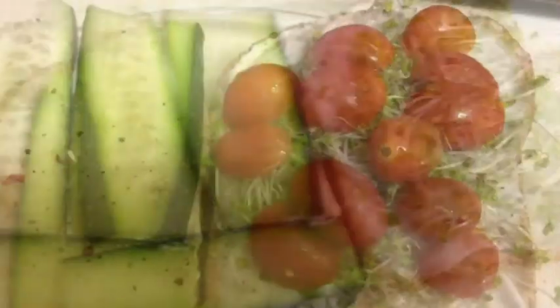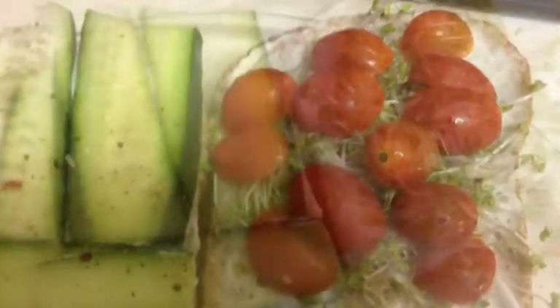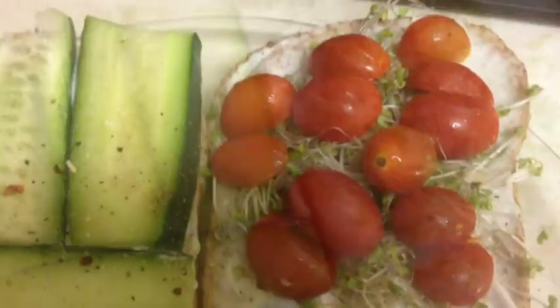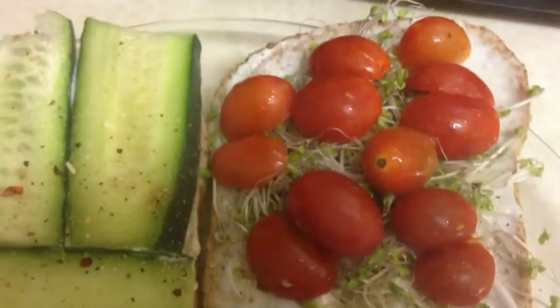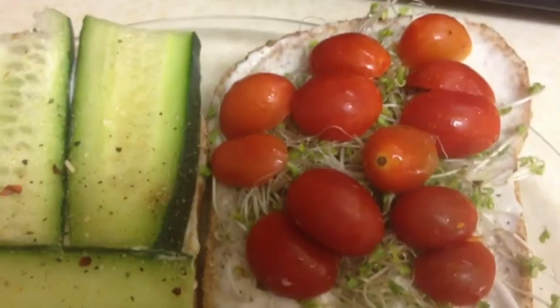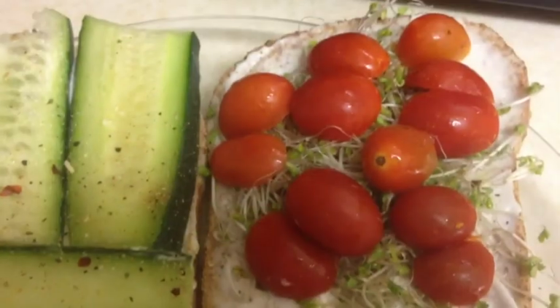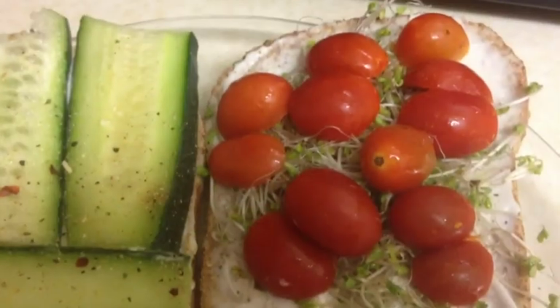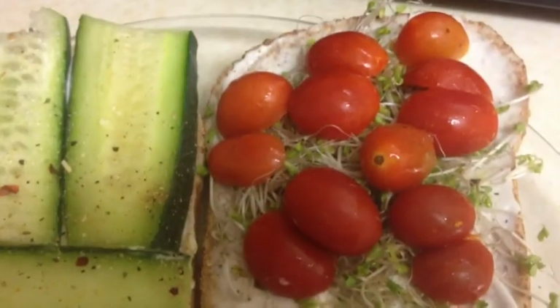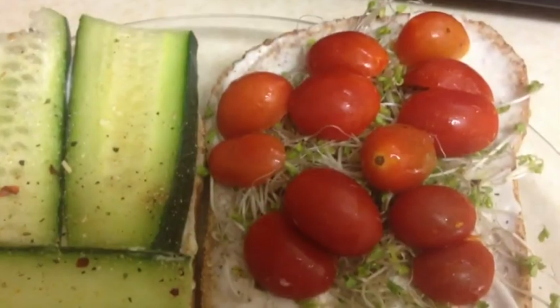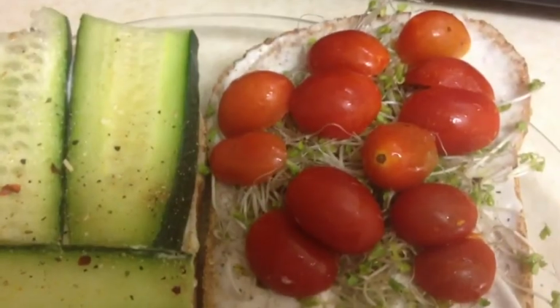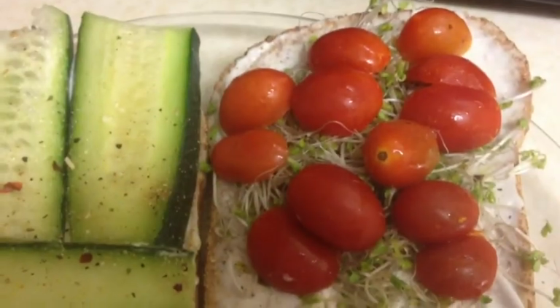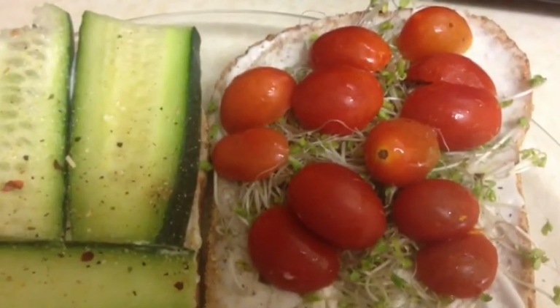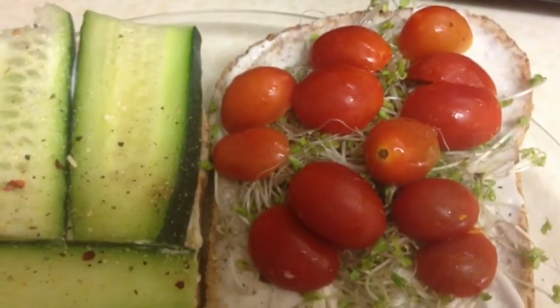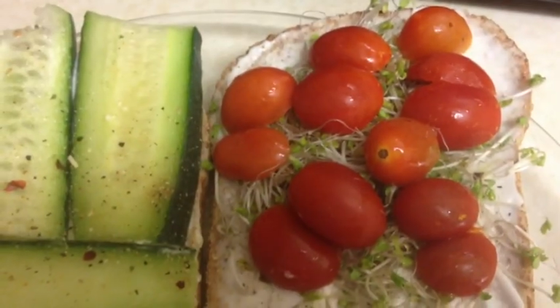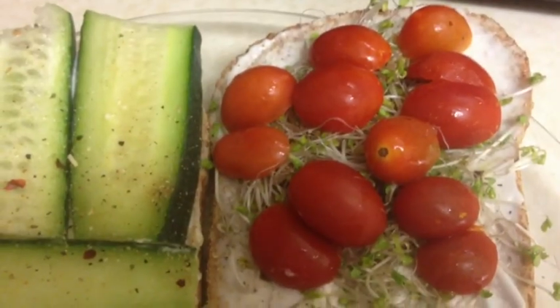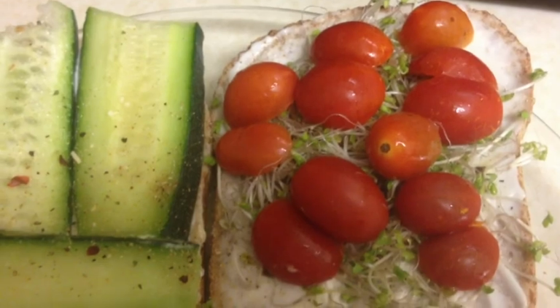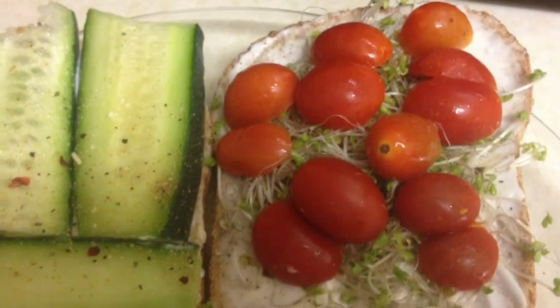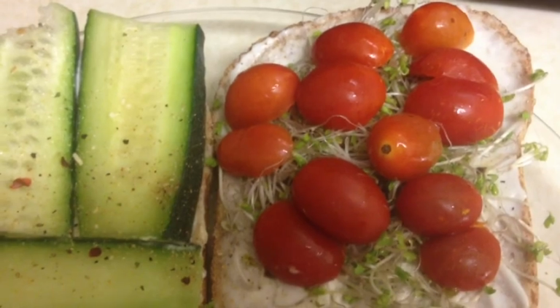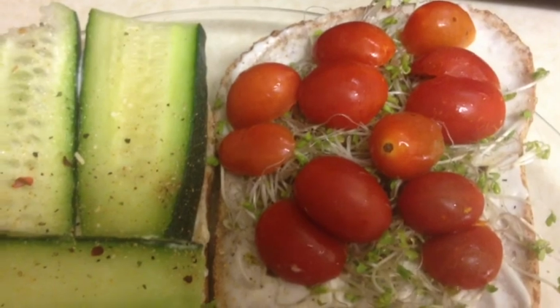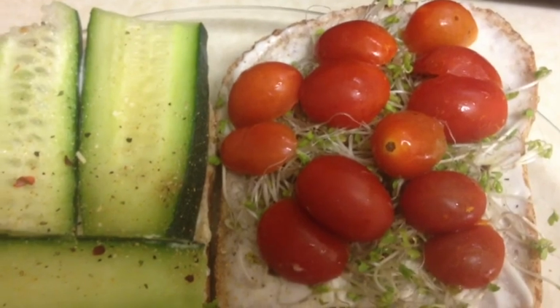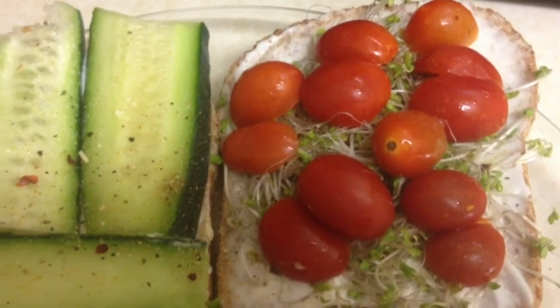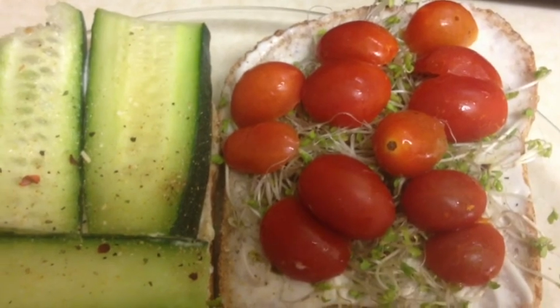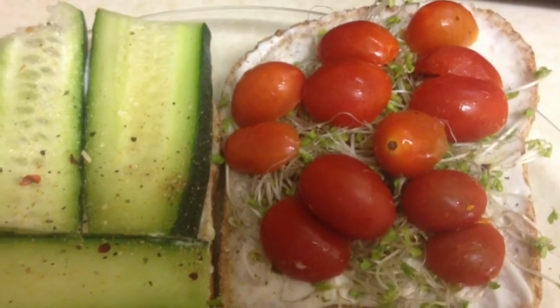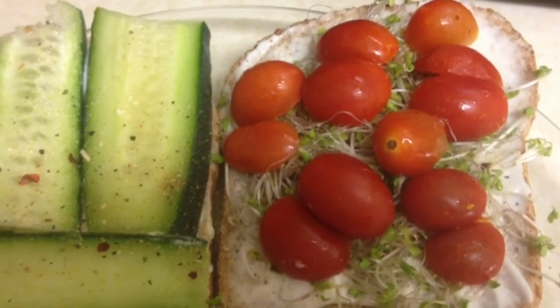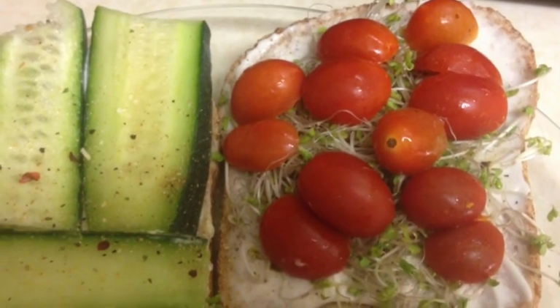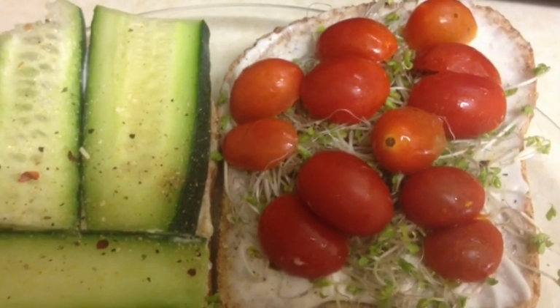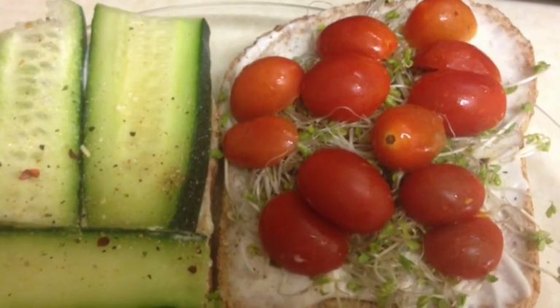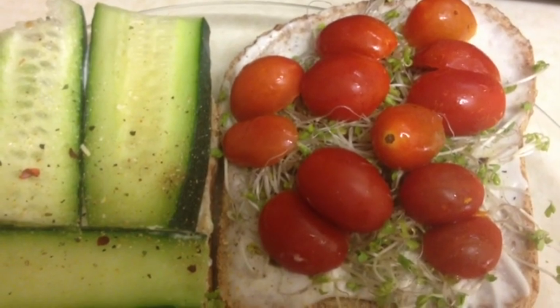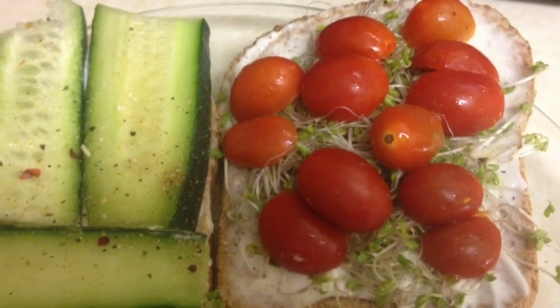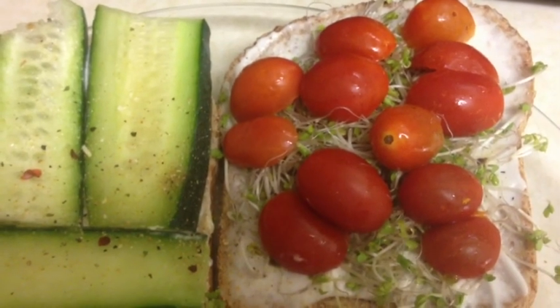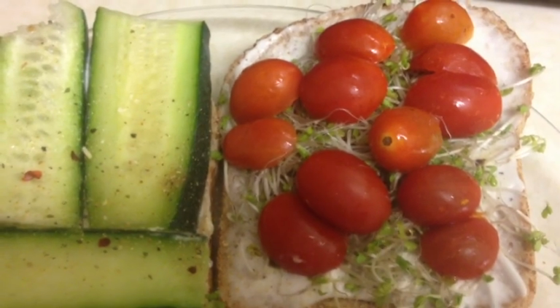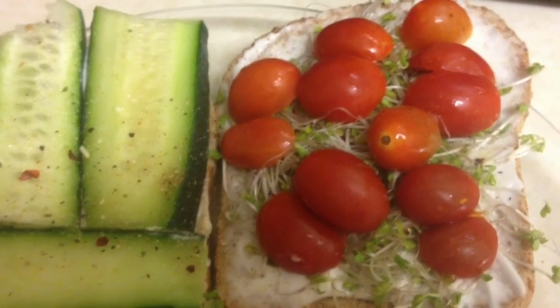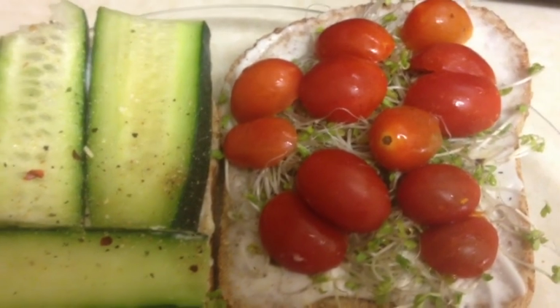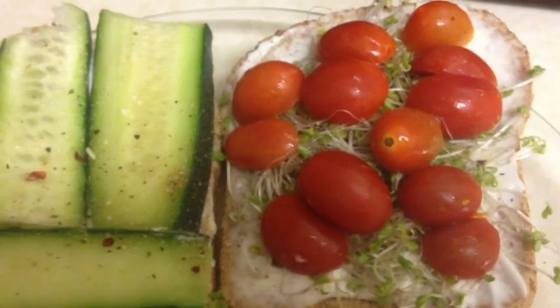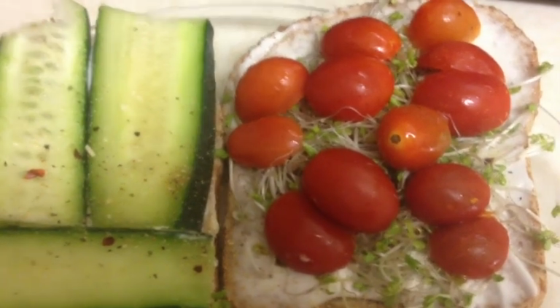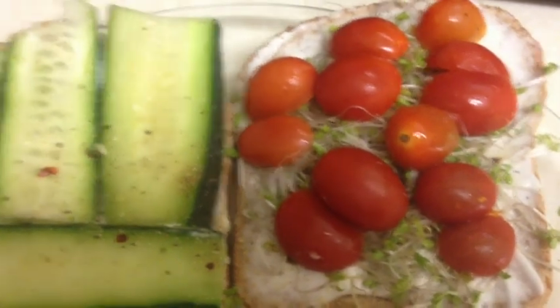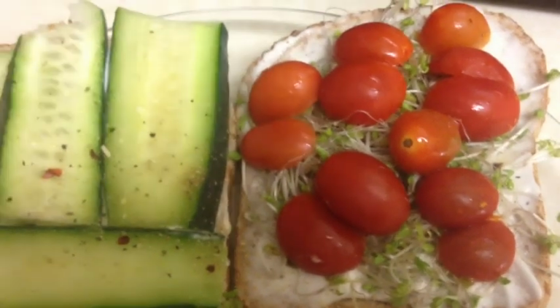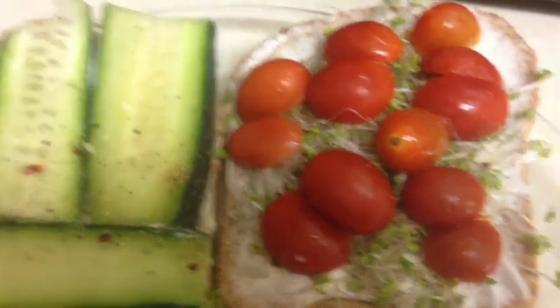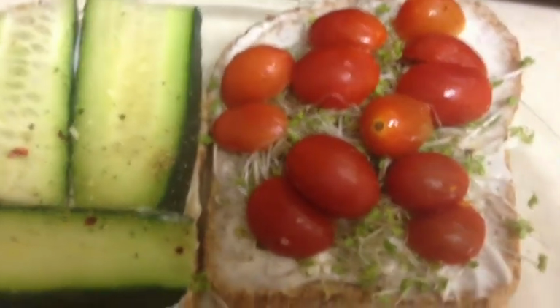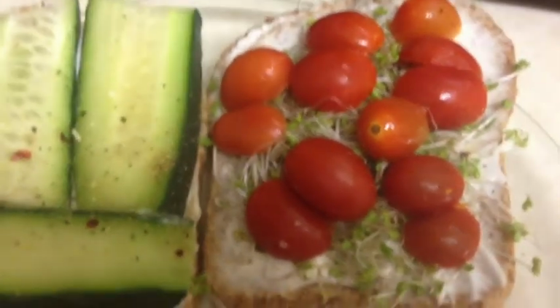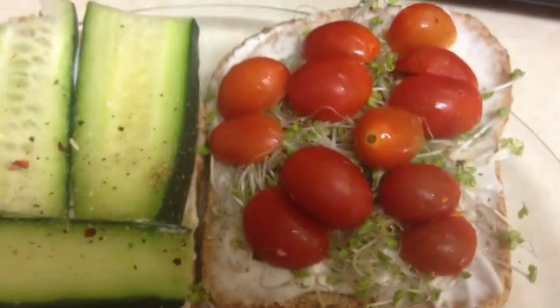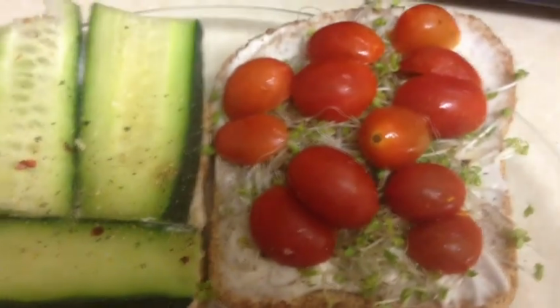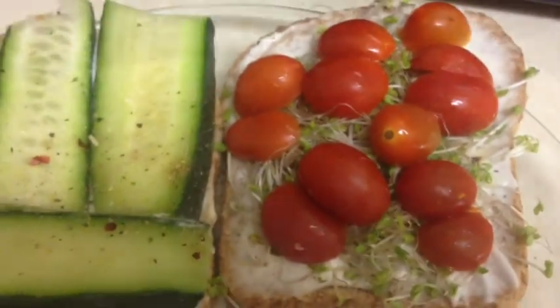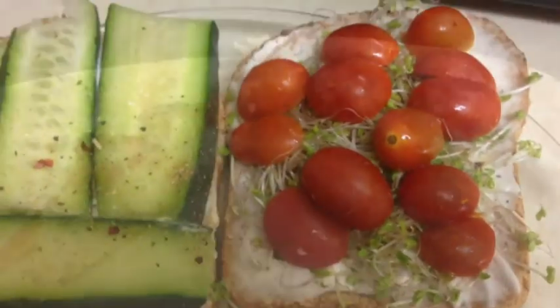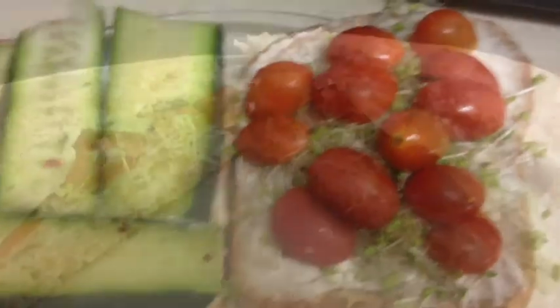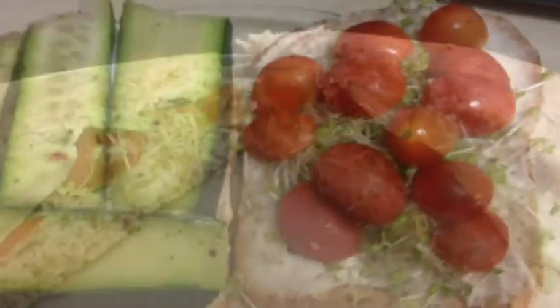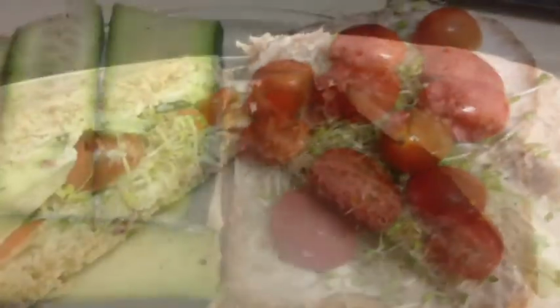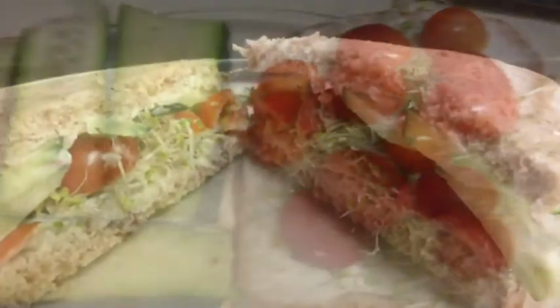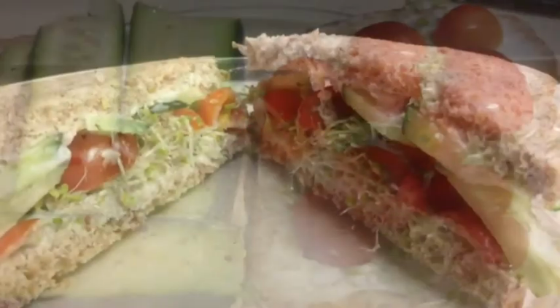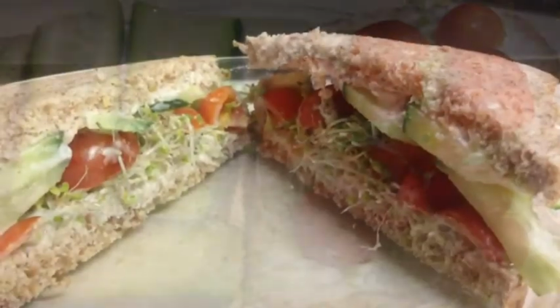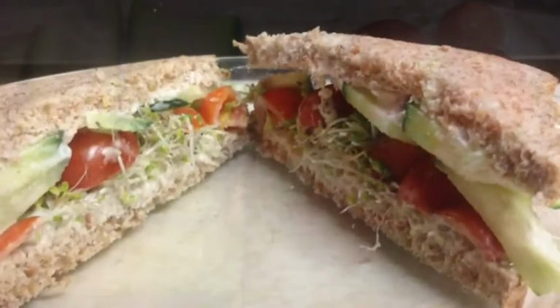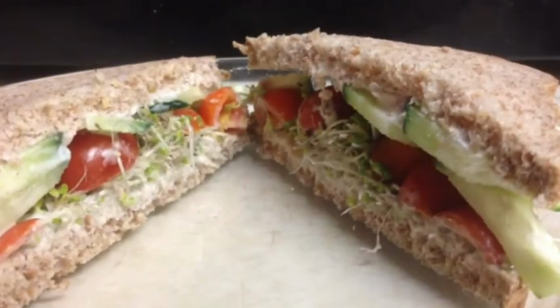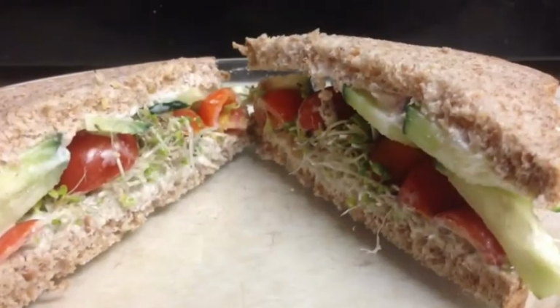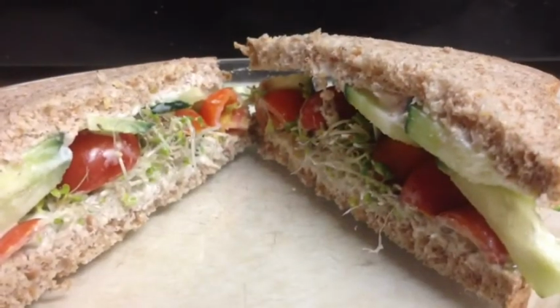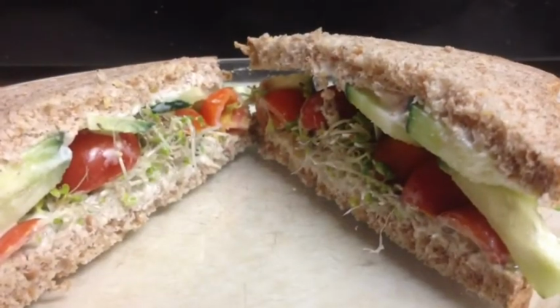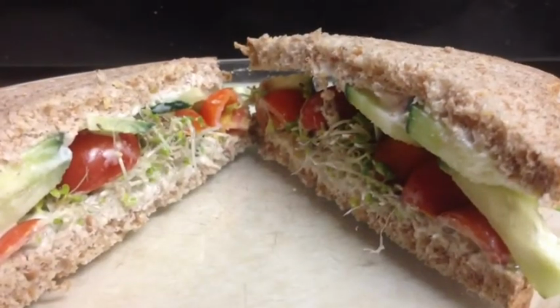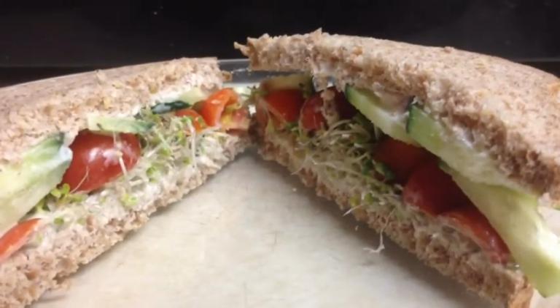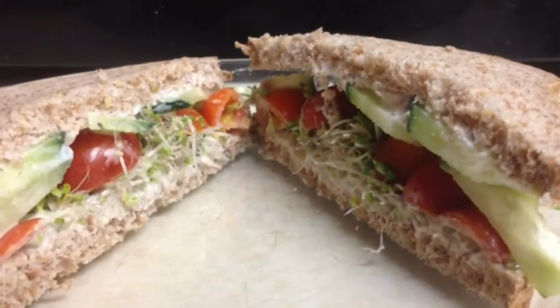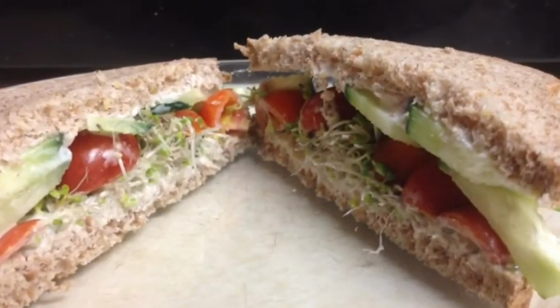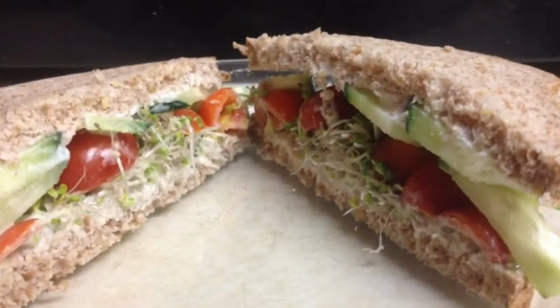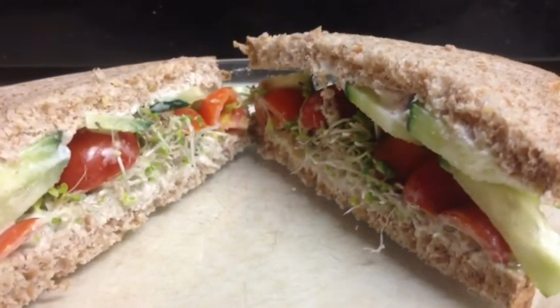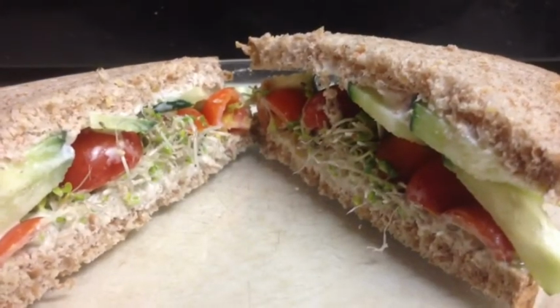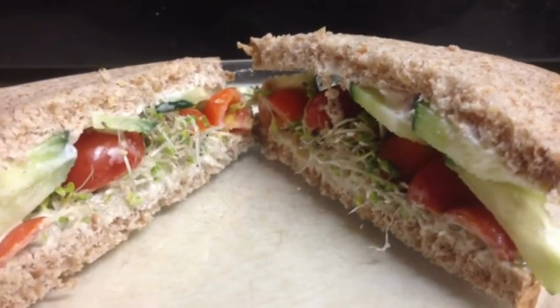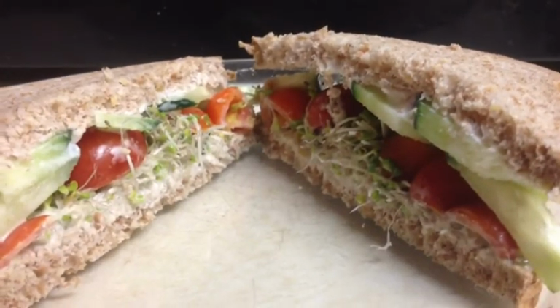I don't have any big tomatoes, so I just cut up these little tomatoes. Looks crazy, but it's going to taste well. That's my sandwich all done. It looks yum.